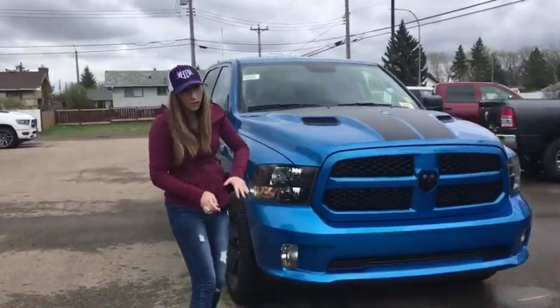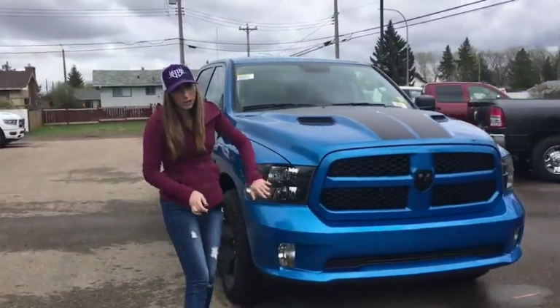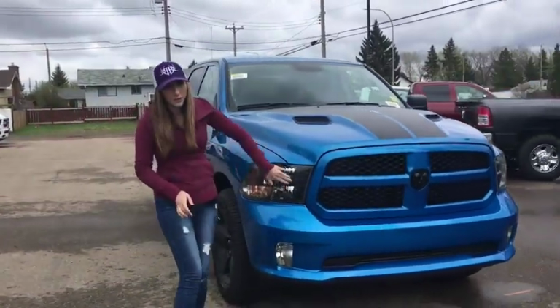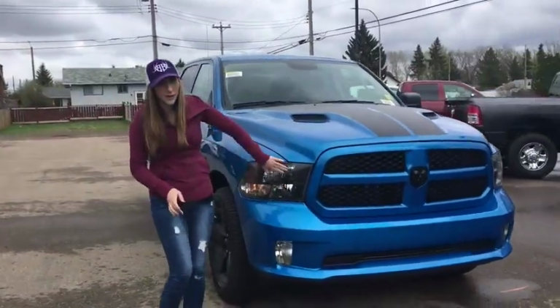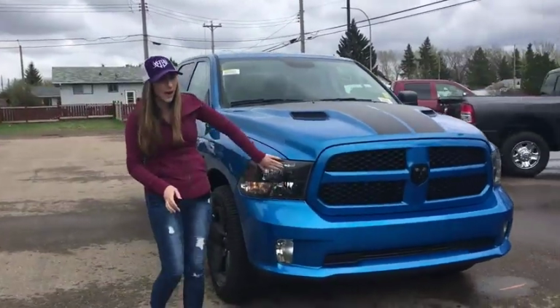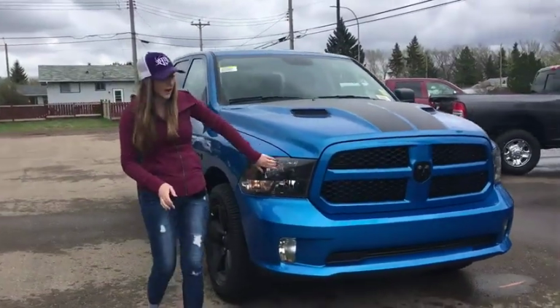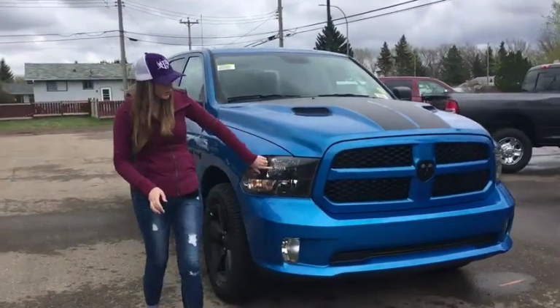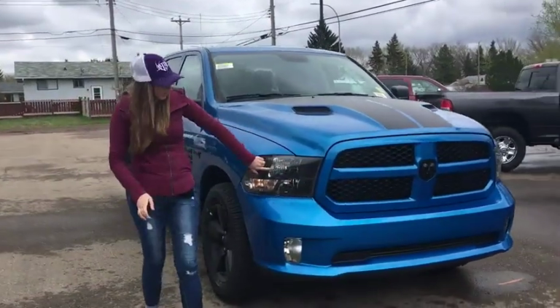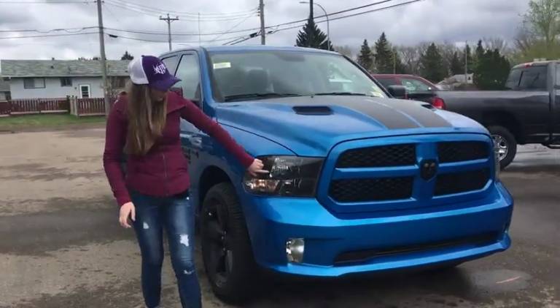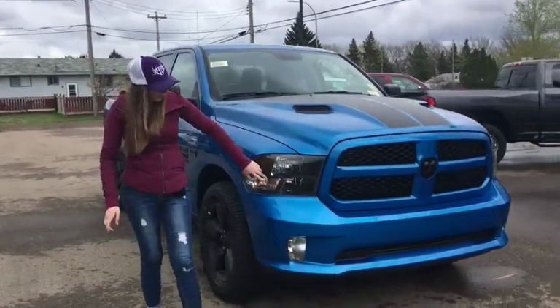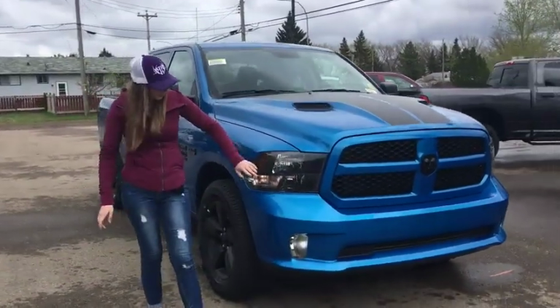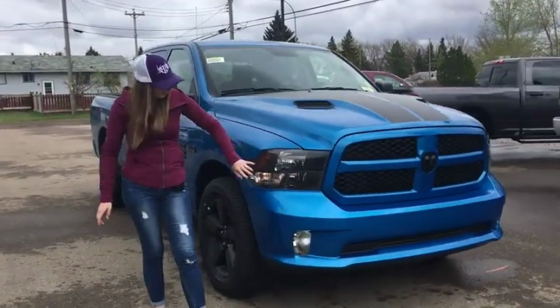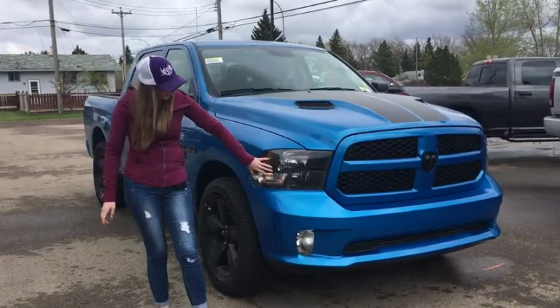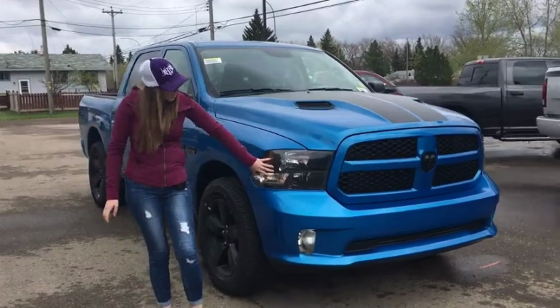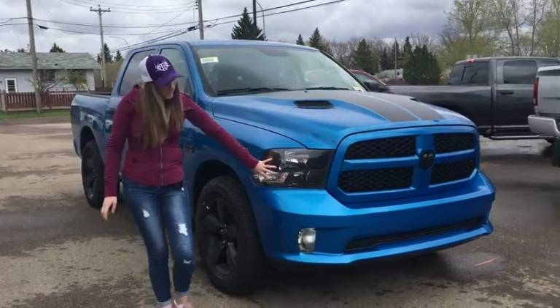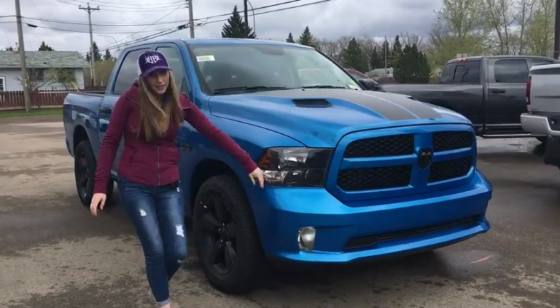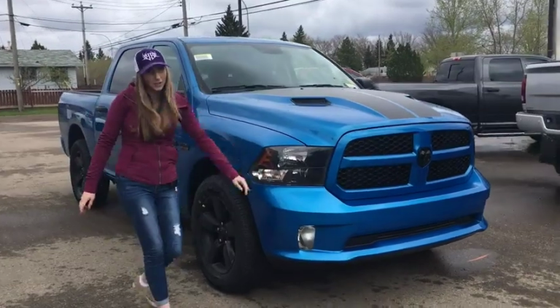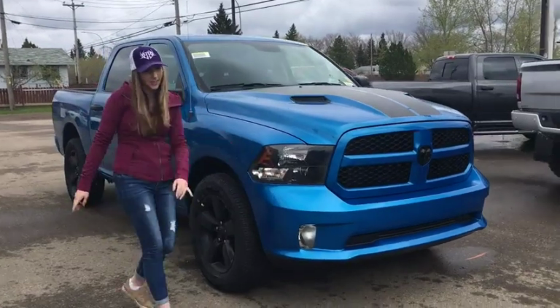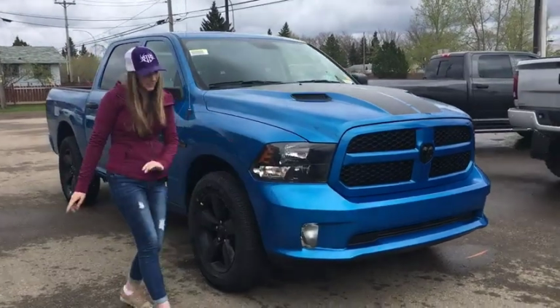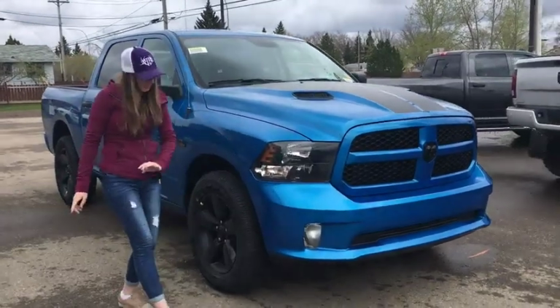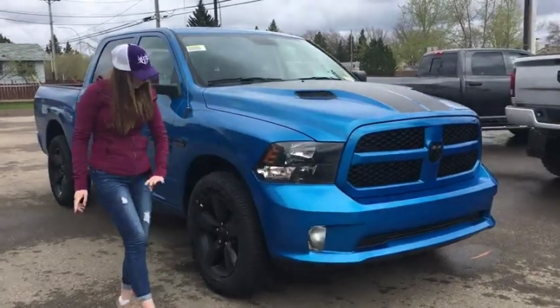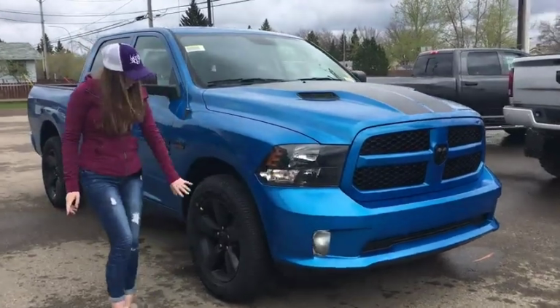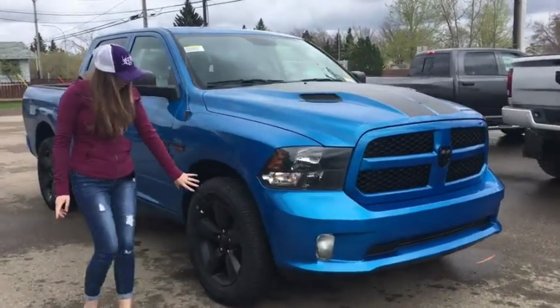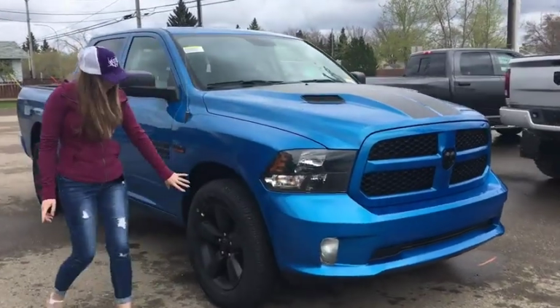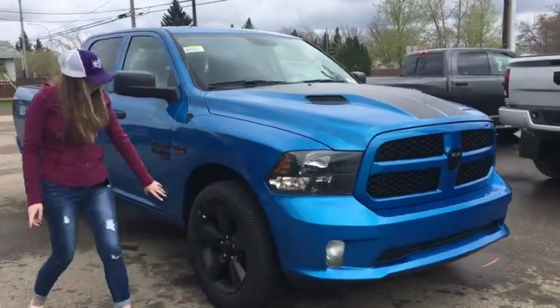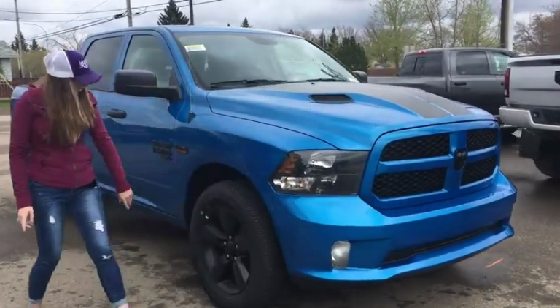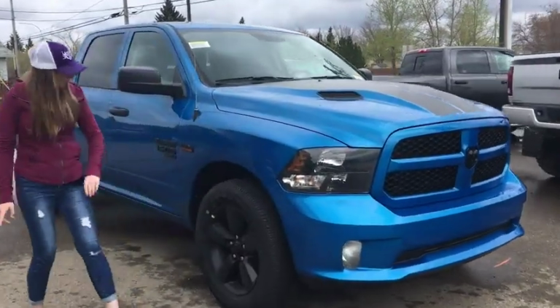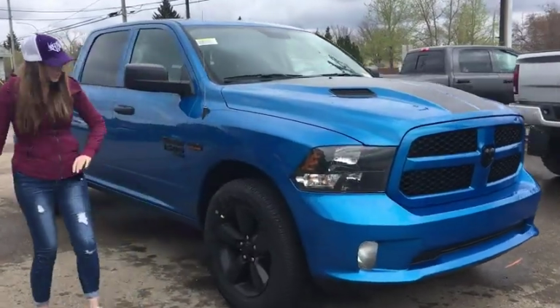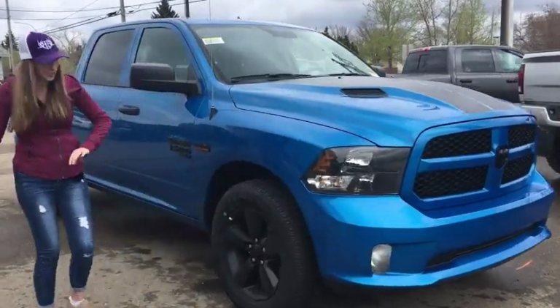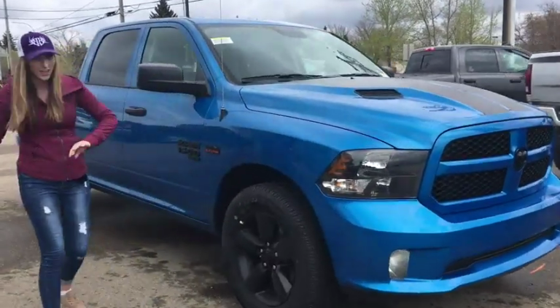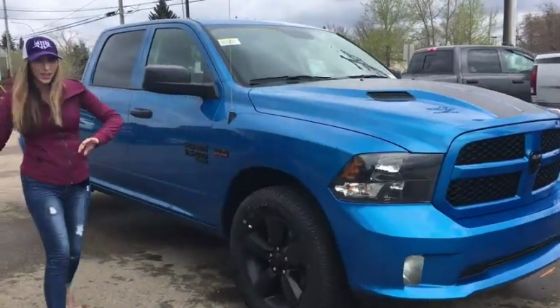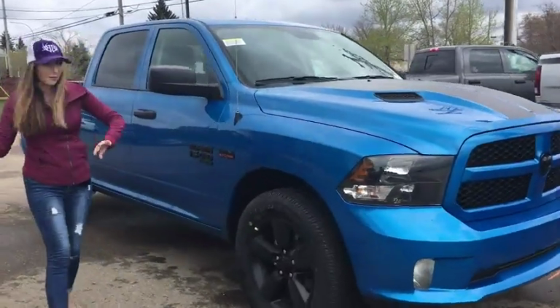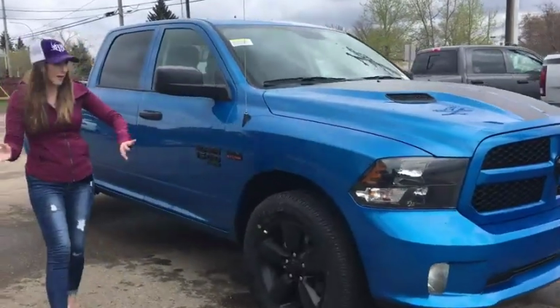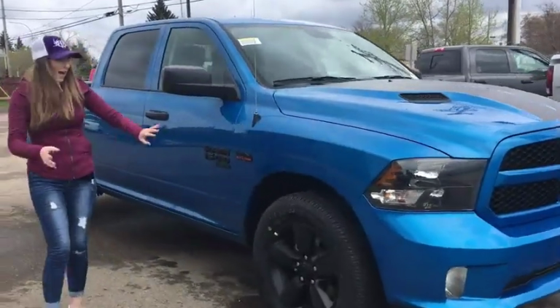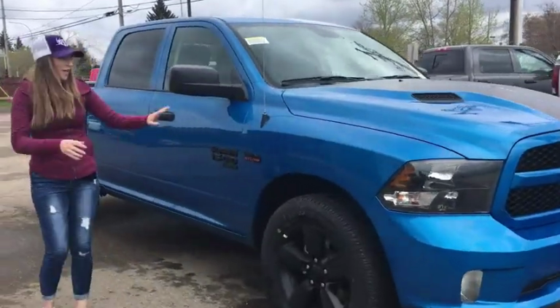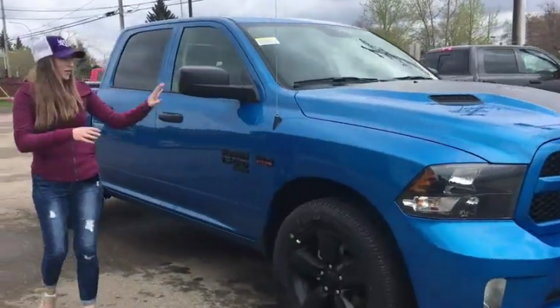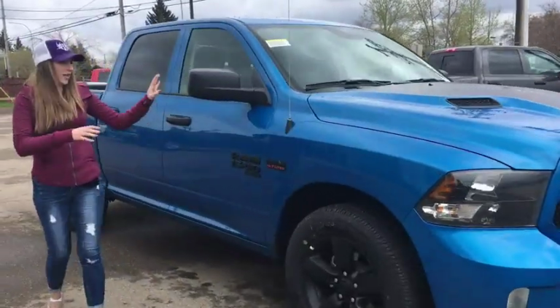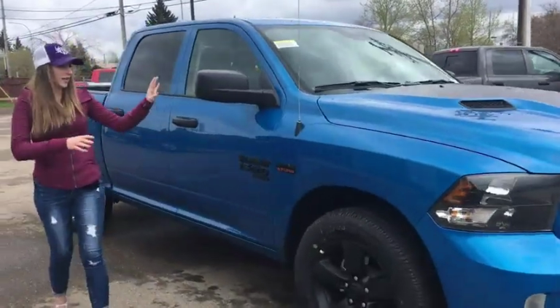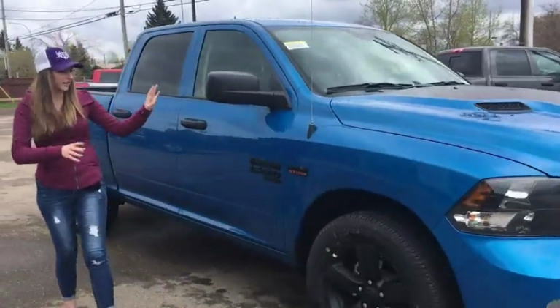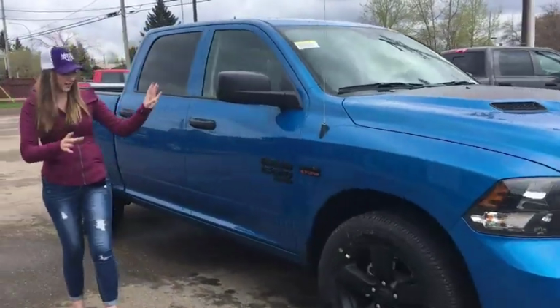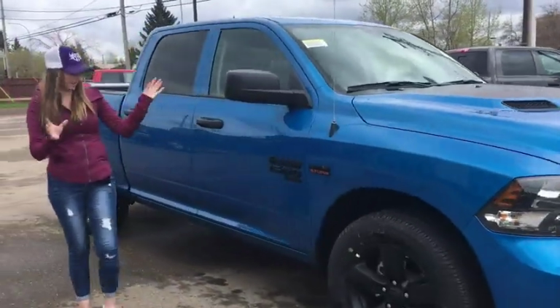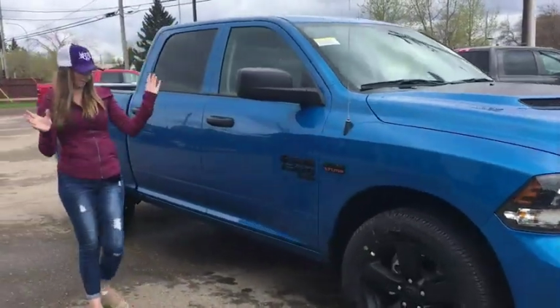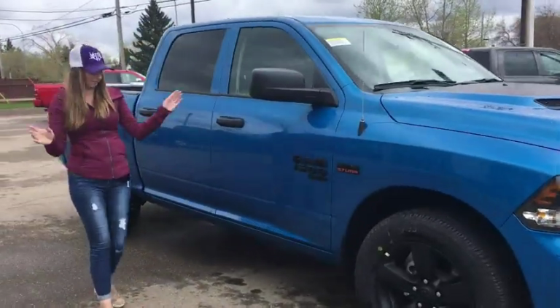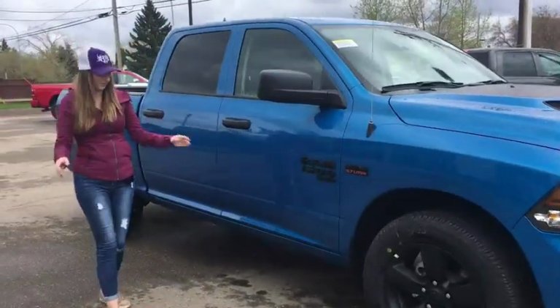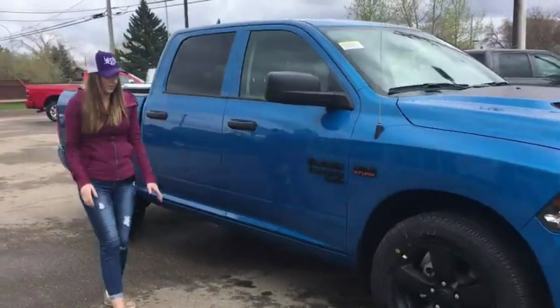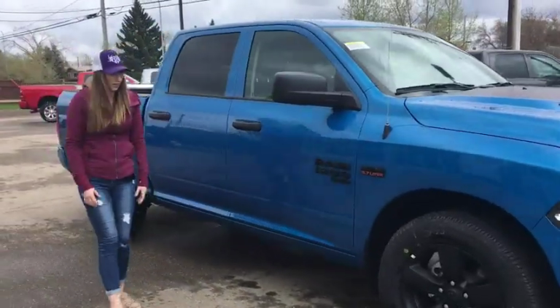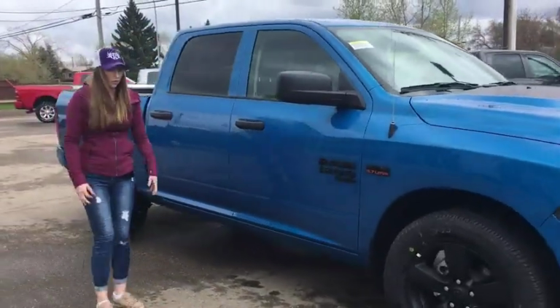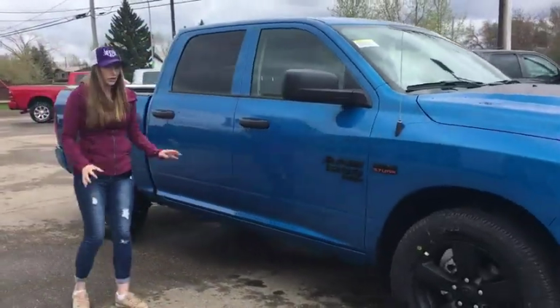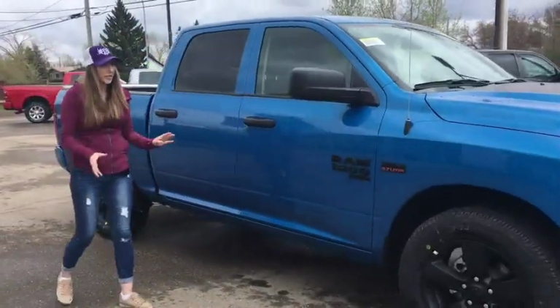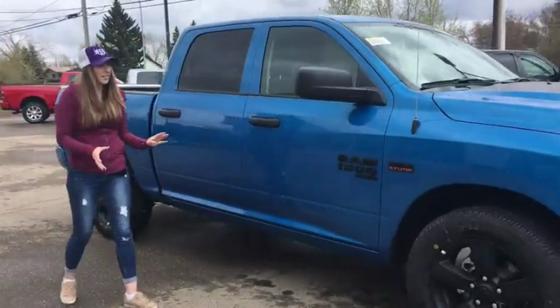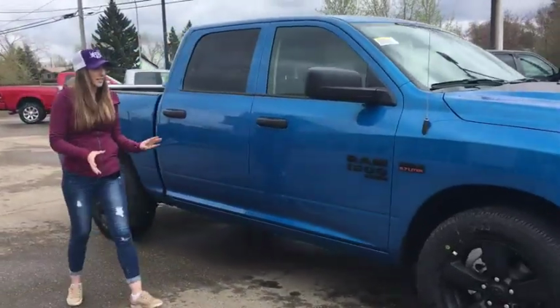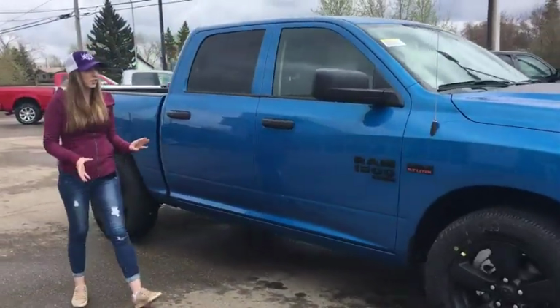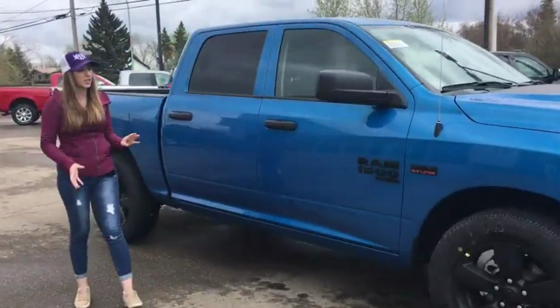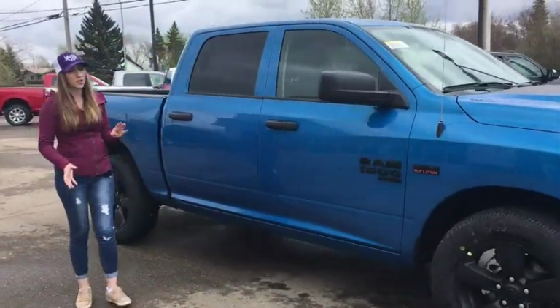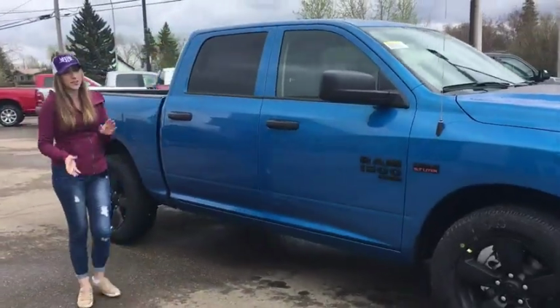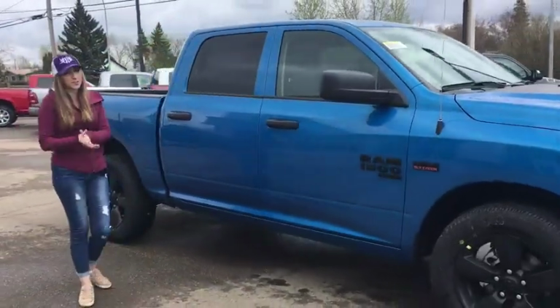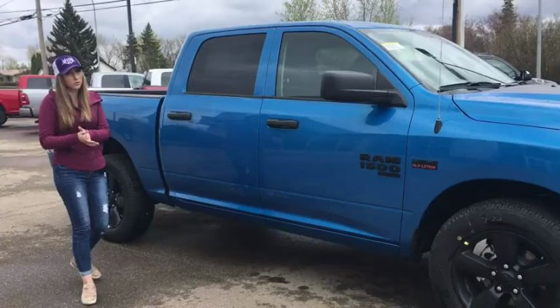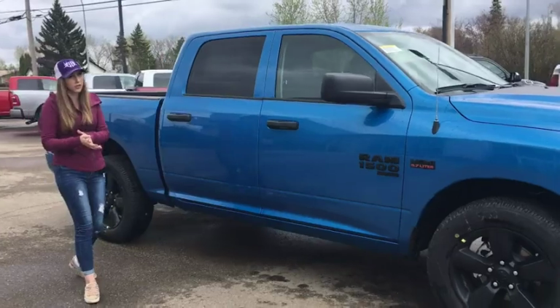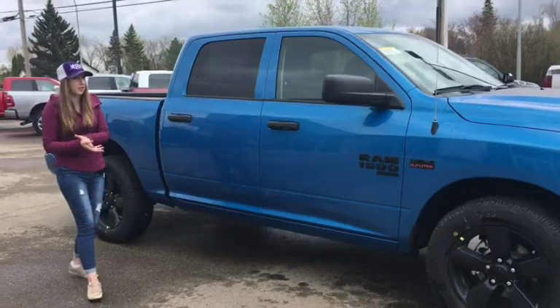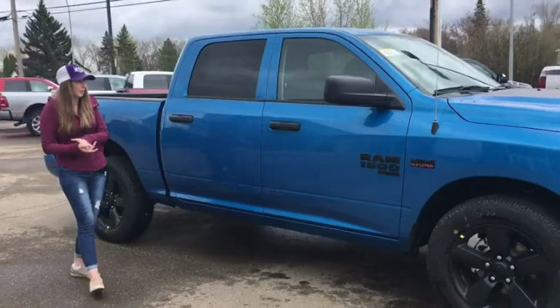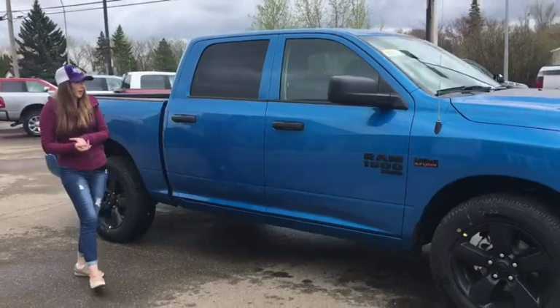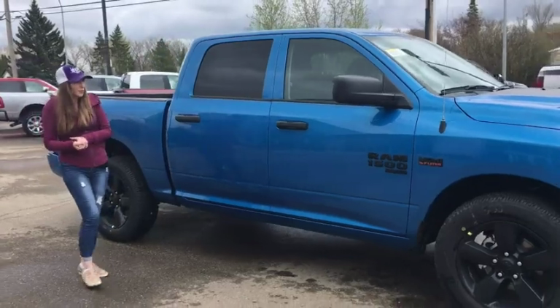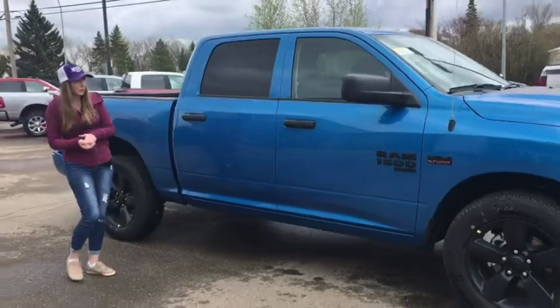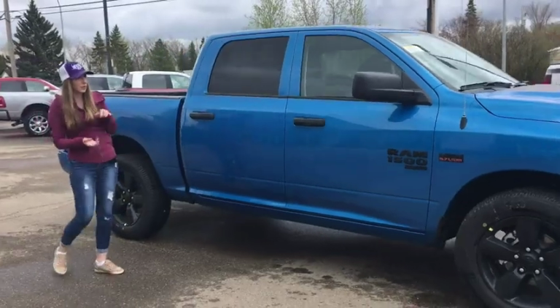Also in hydro blue with the blacked out headlights, black rims, badging — they're really nice looking trucks at a really good price point.